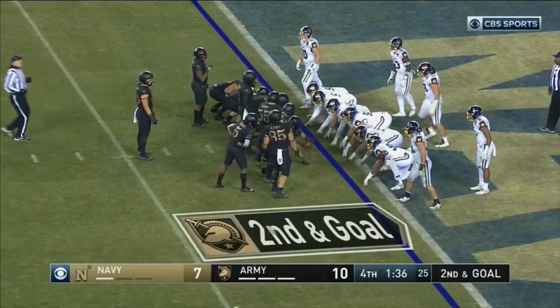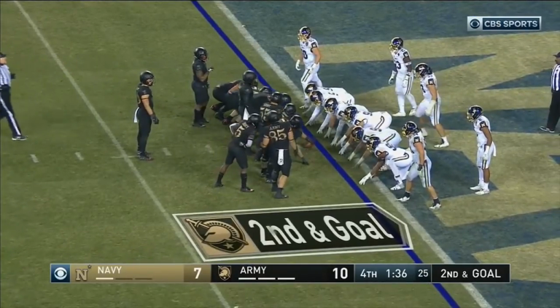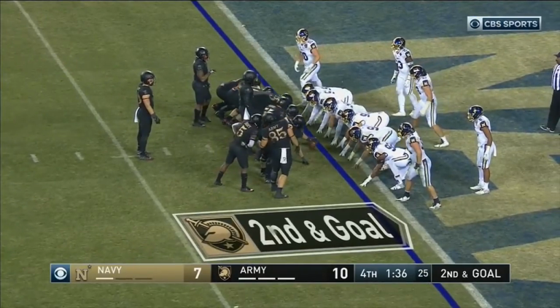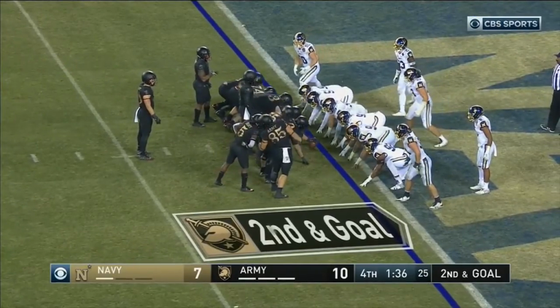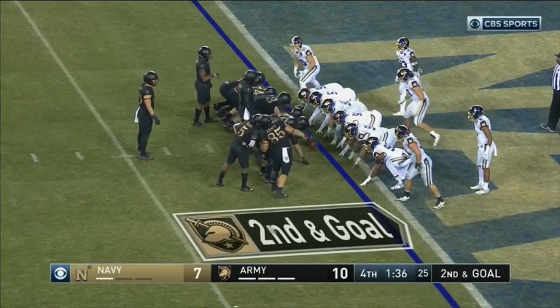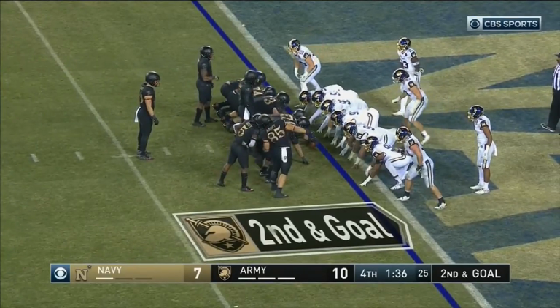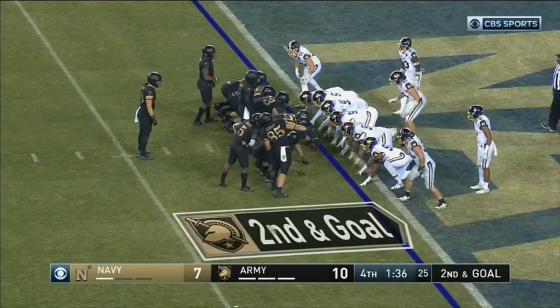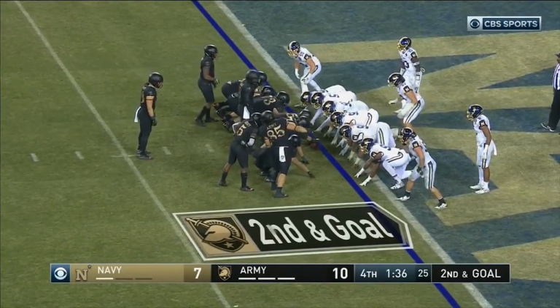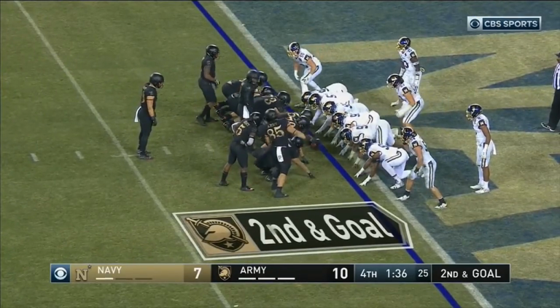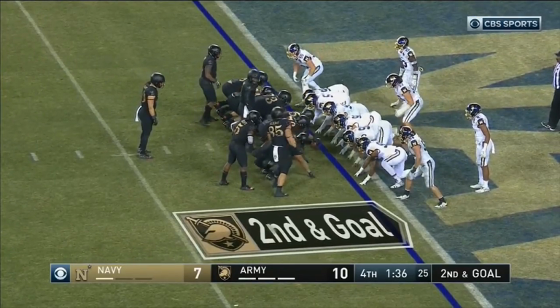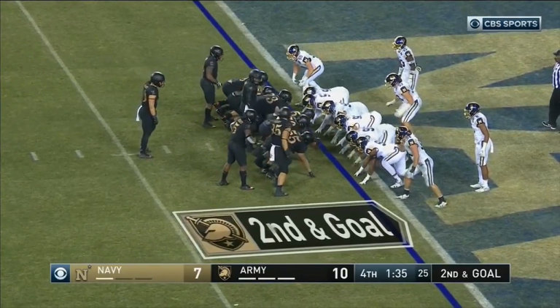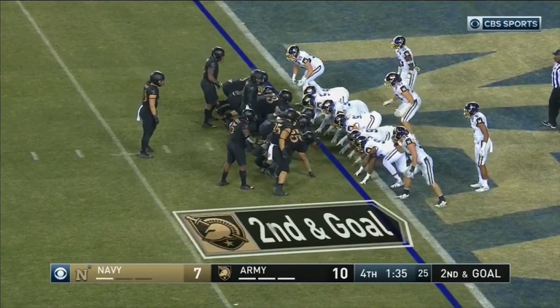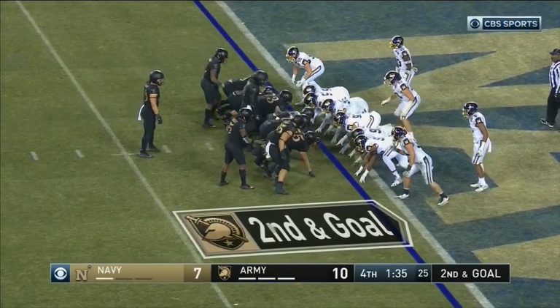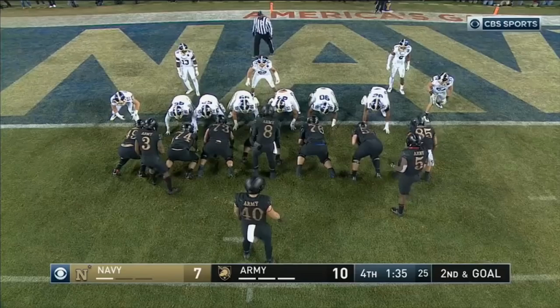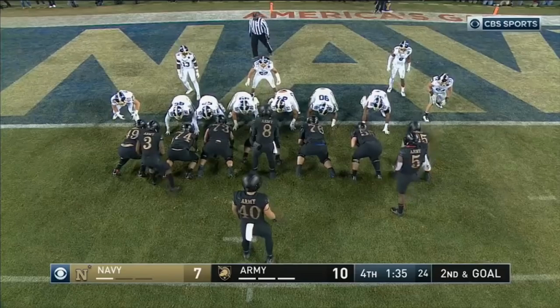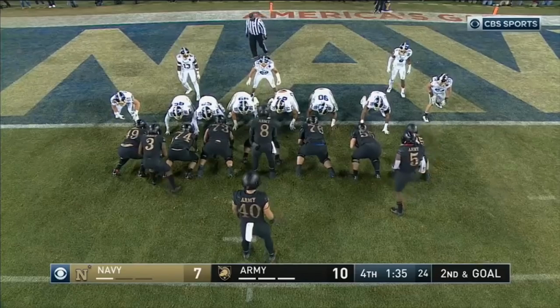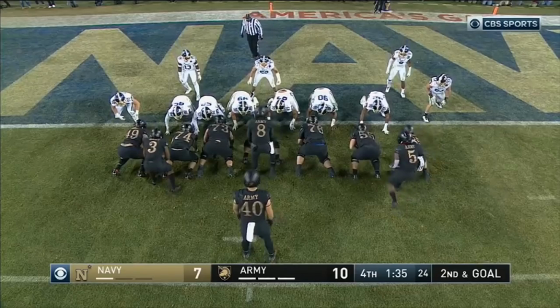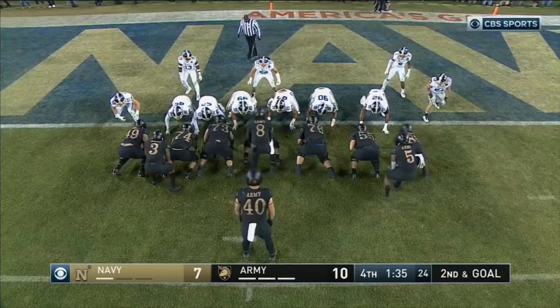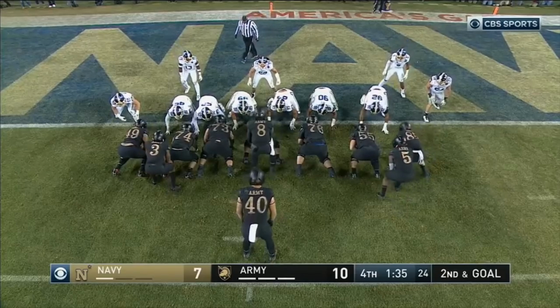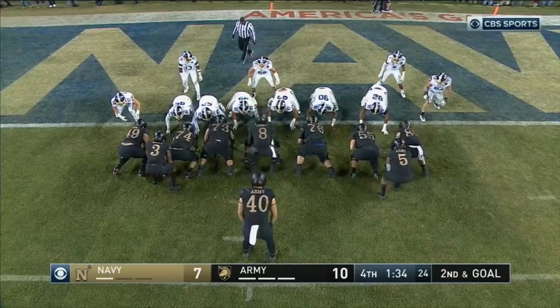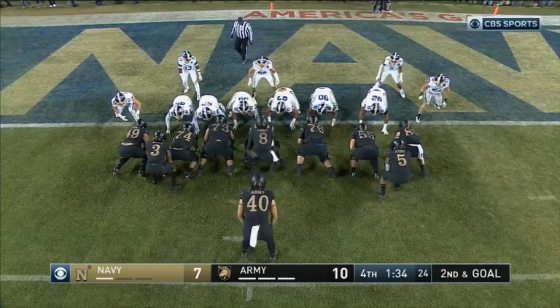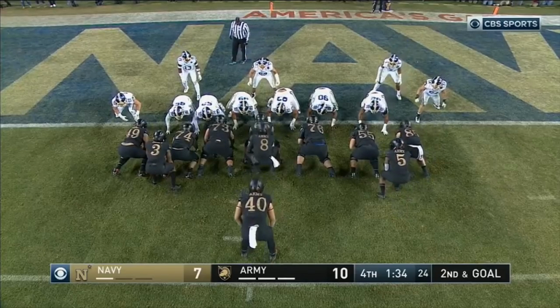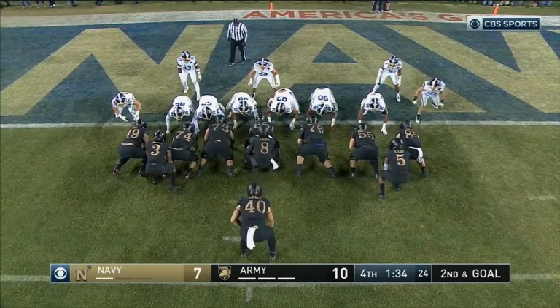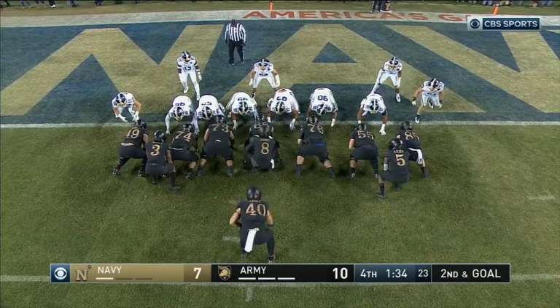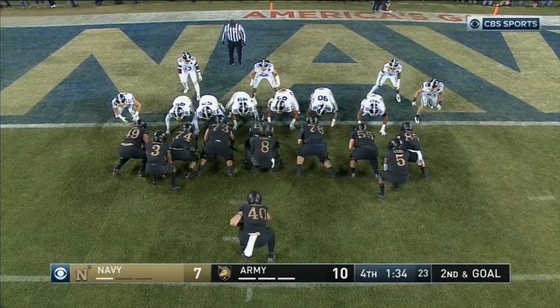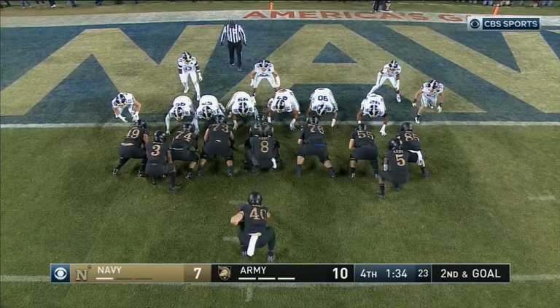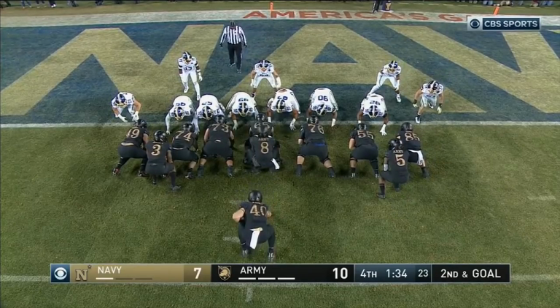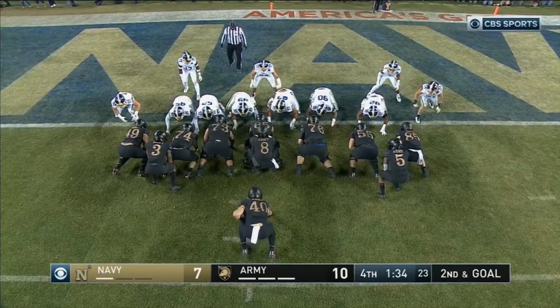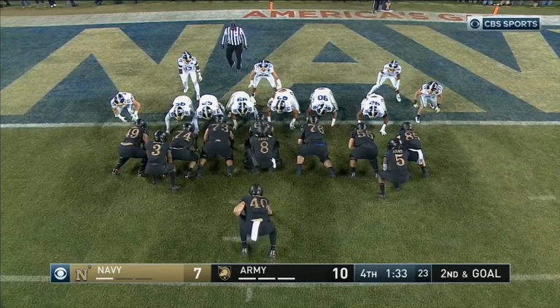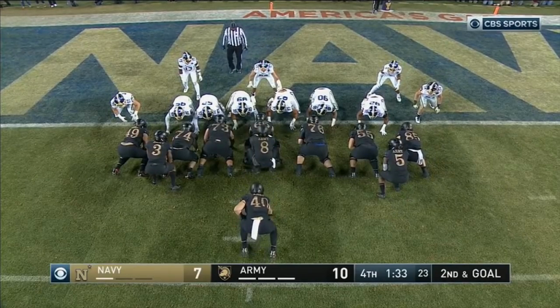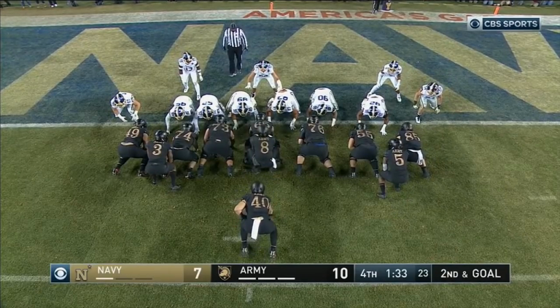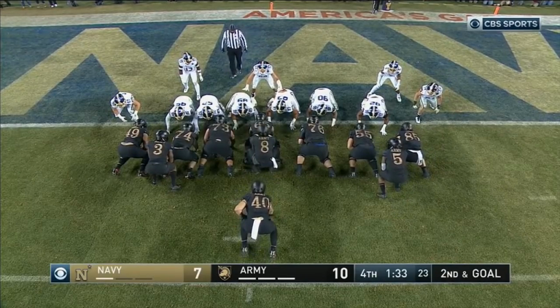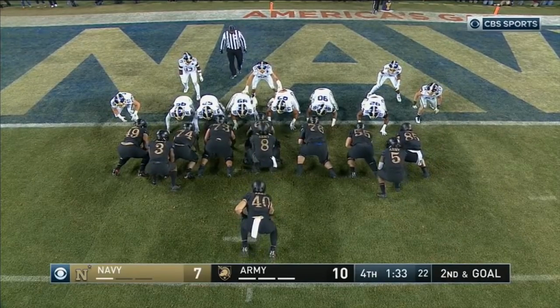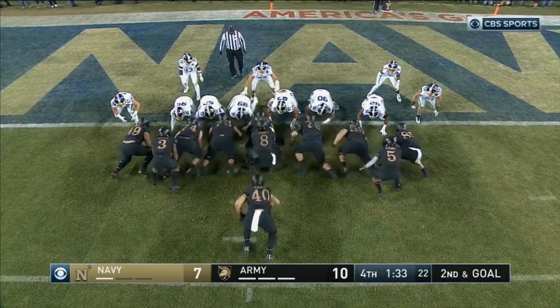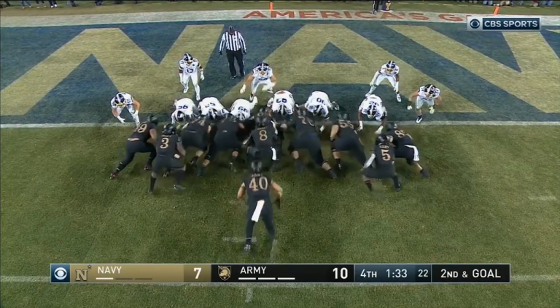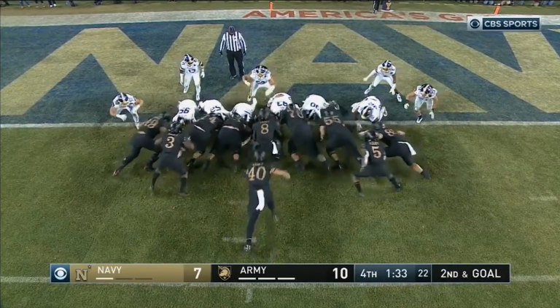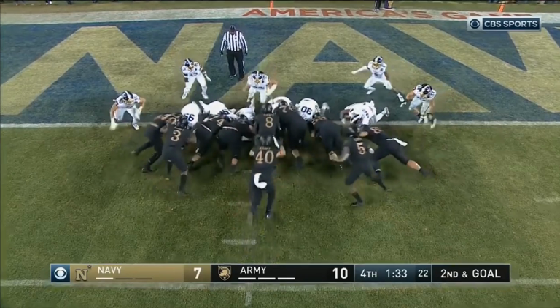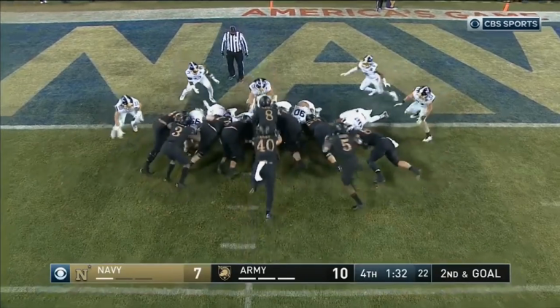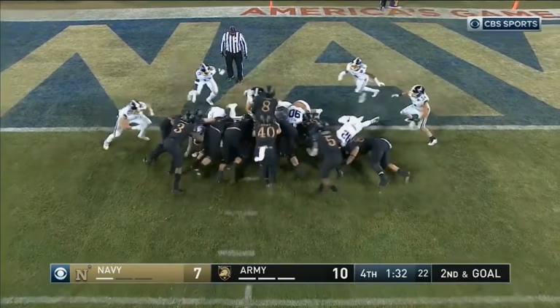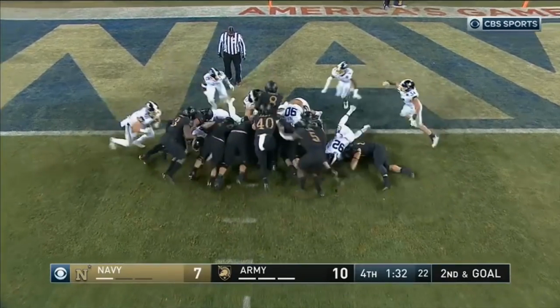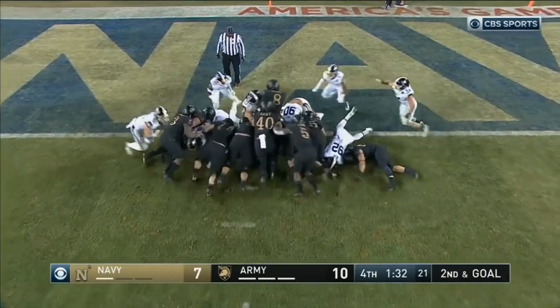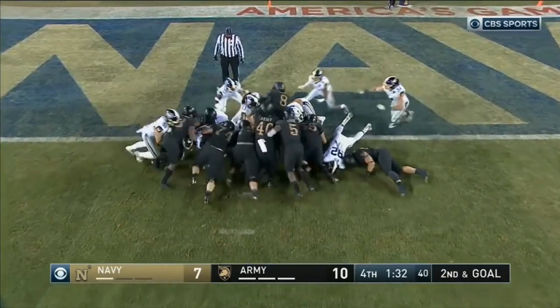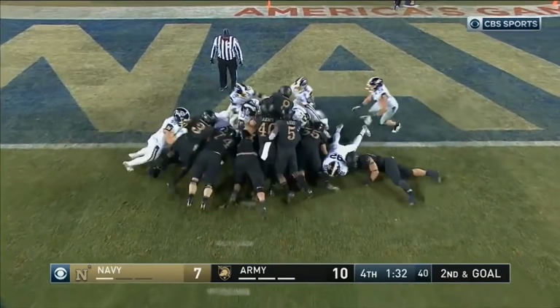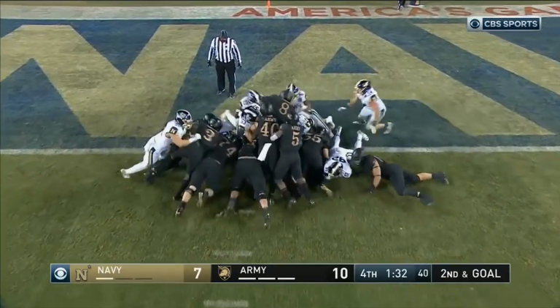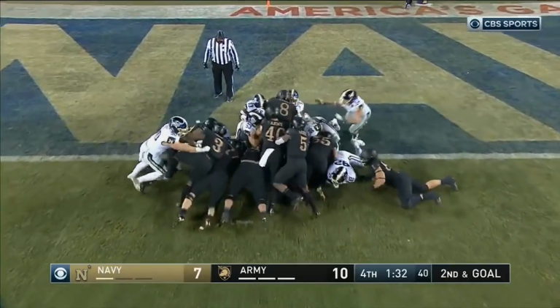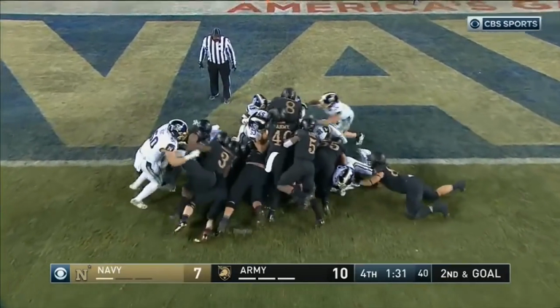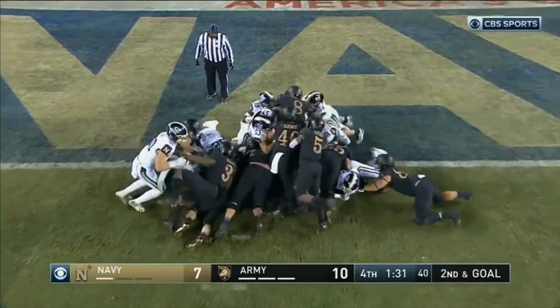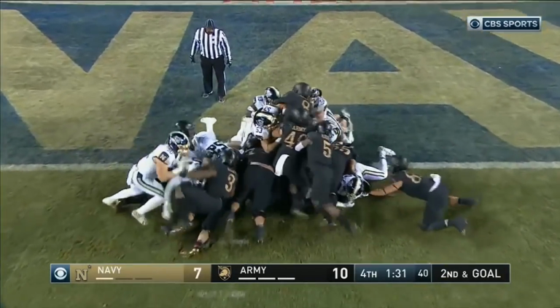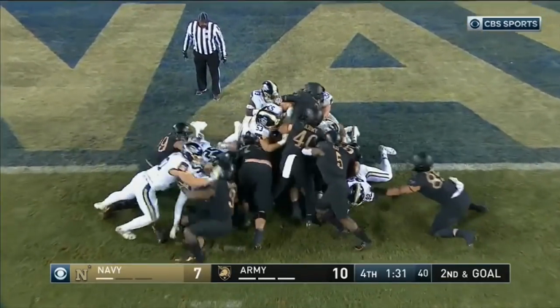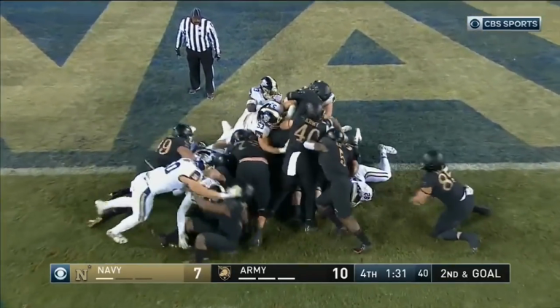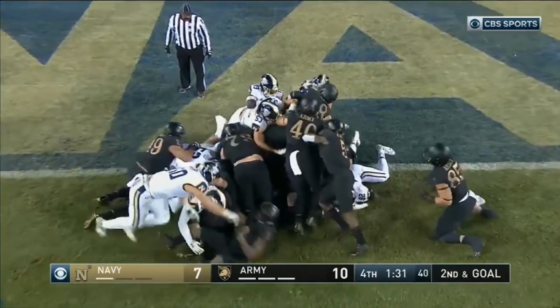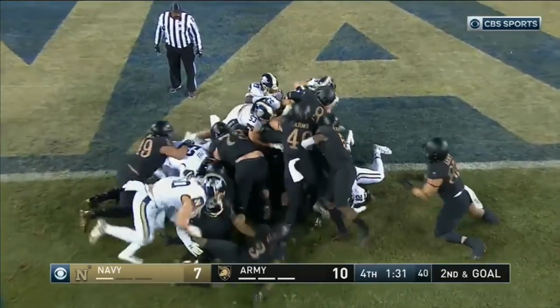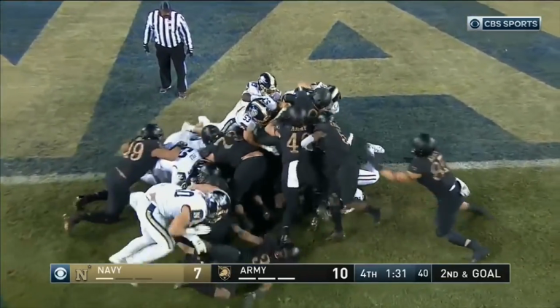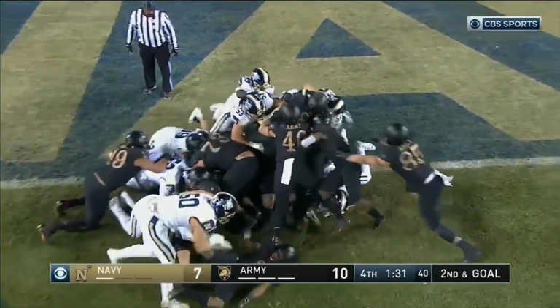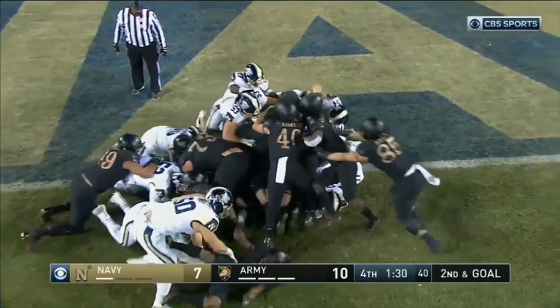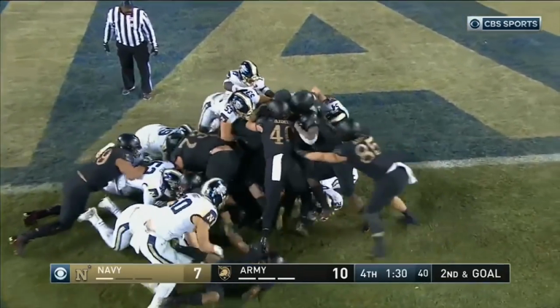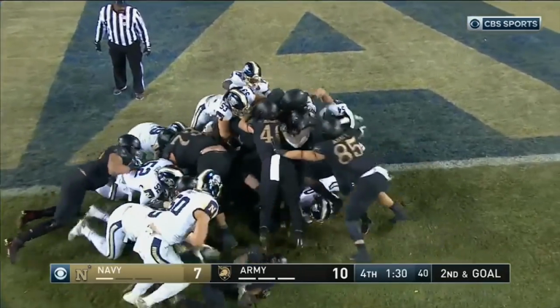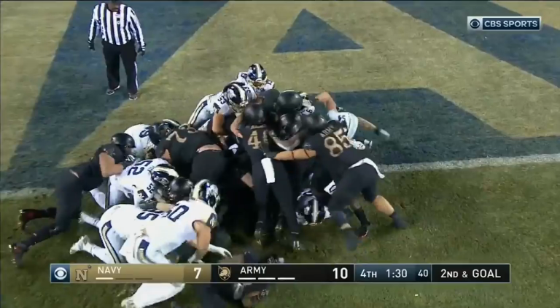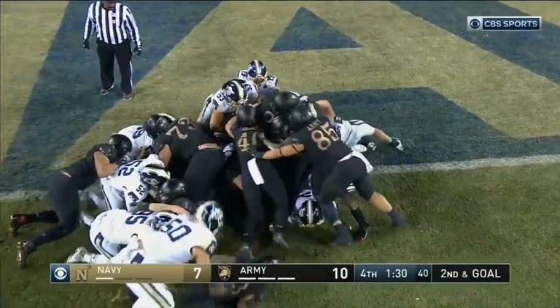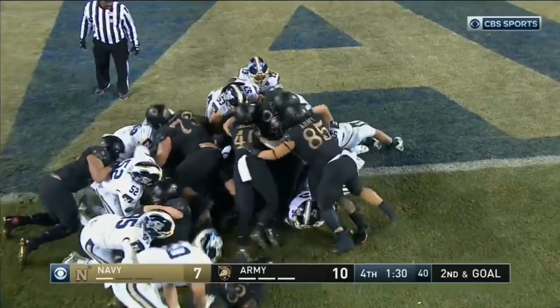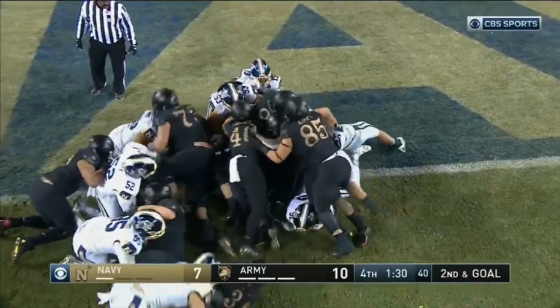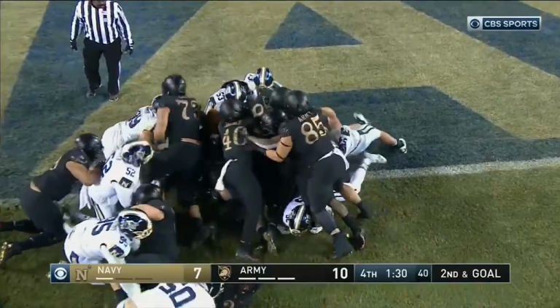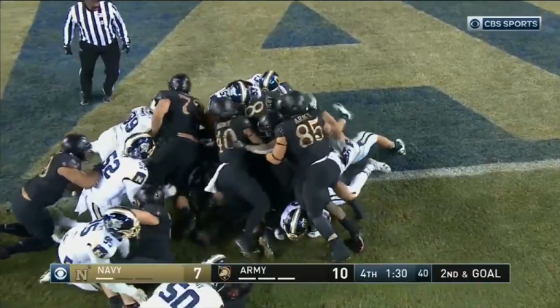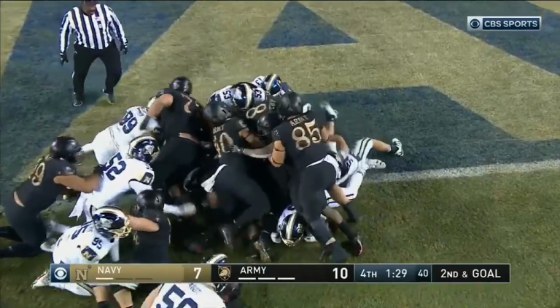They will wind the clock now. If Army's smart, they don't need to snap it that quick. Hopkins — touchdown Army.